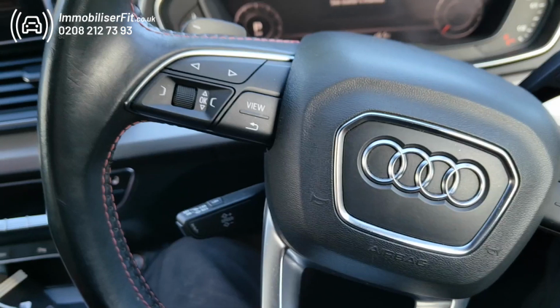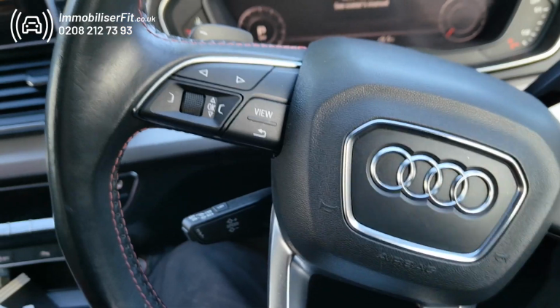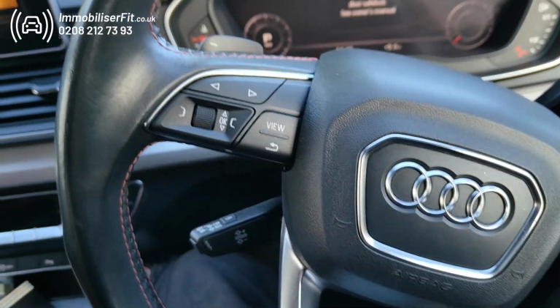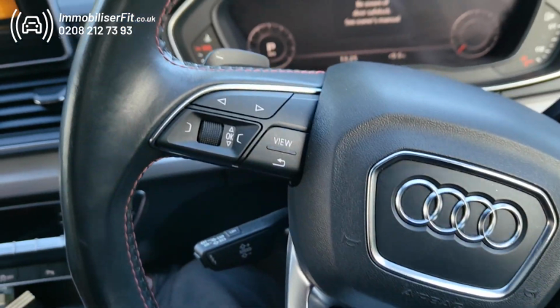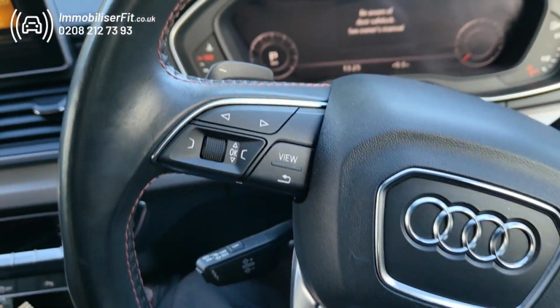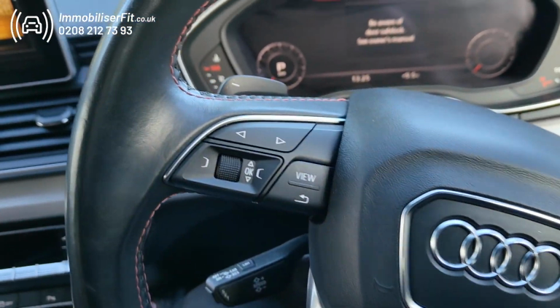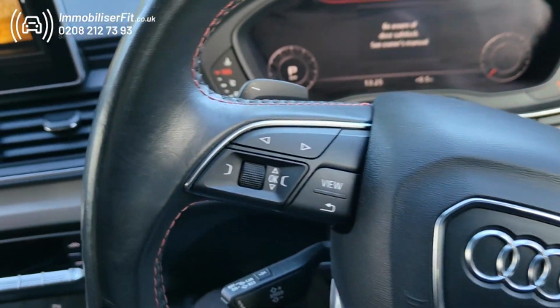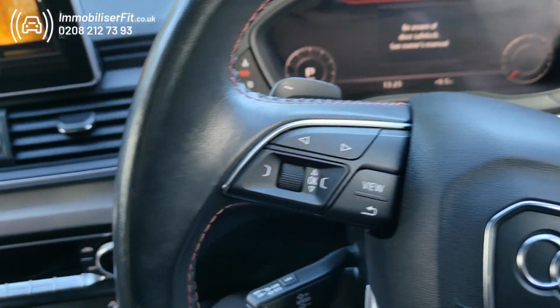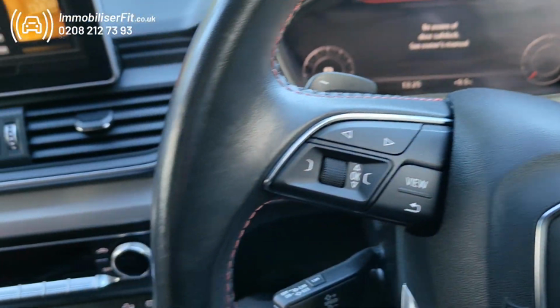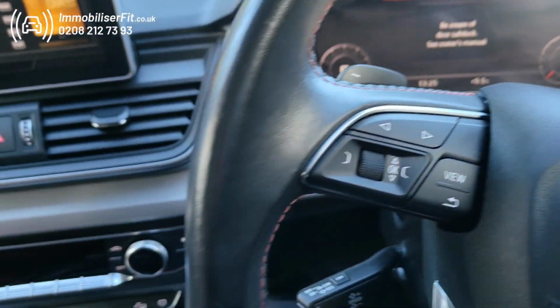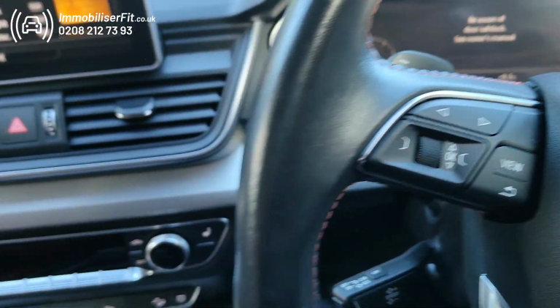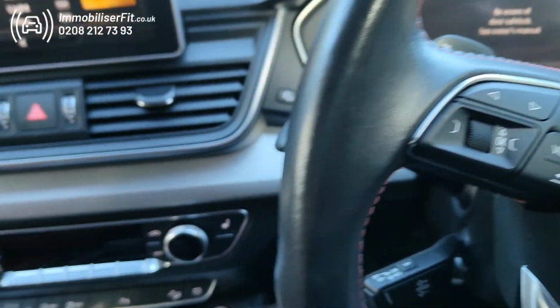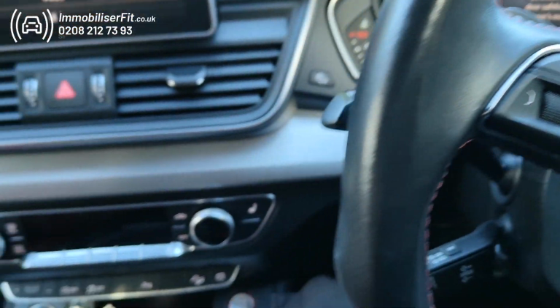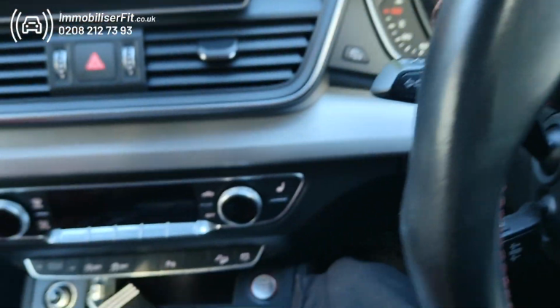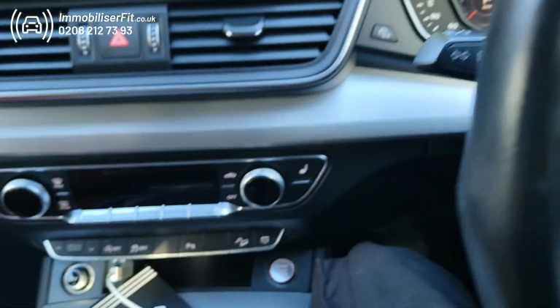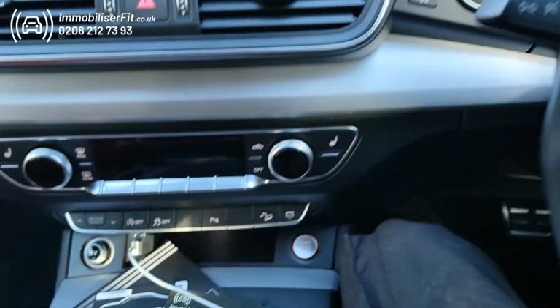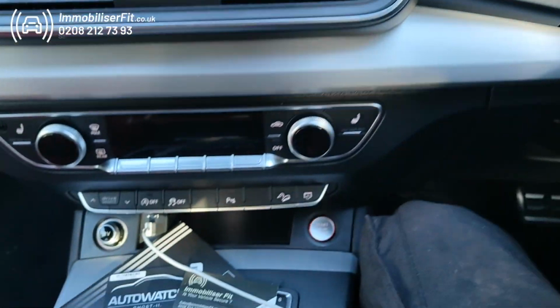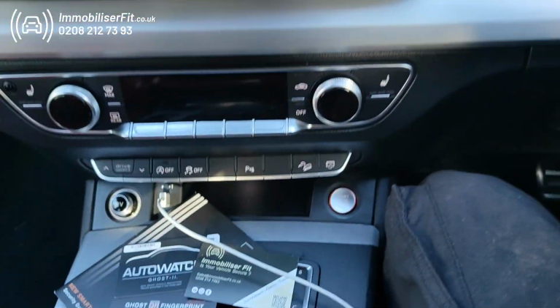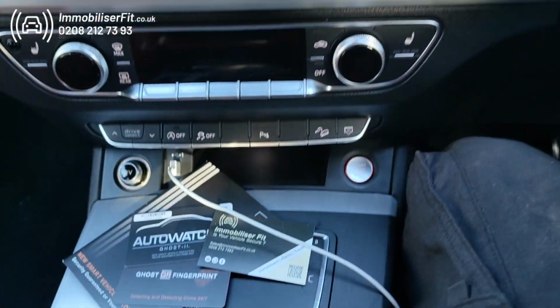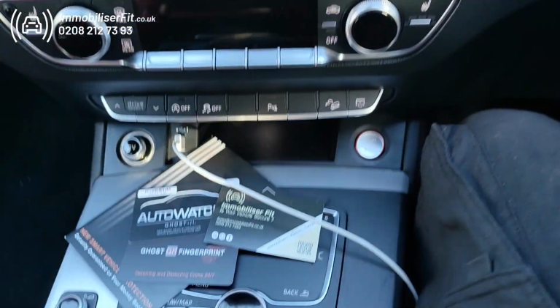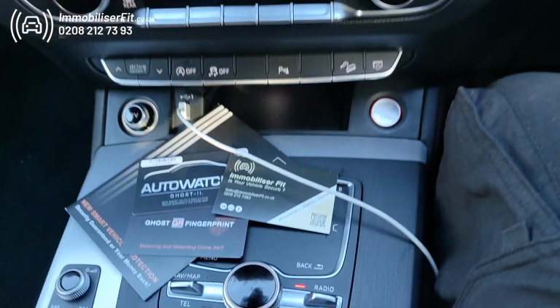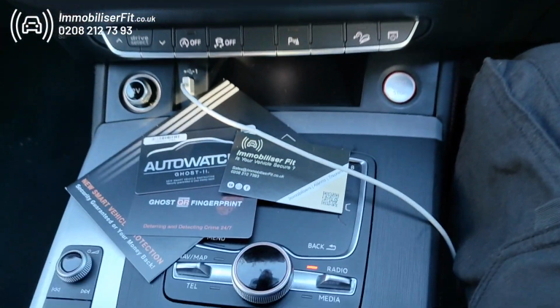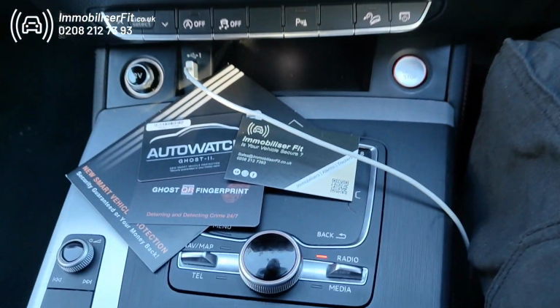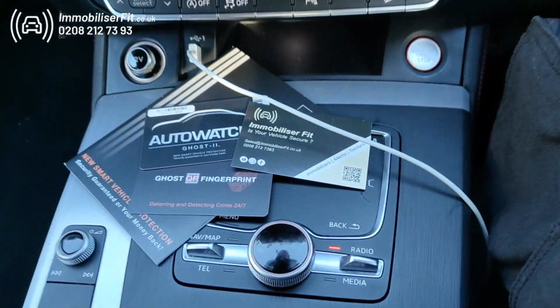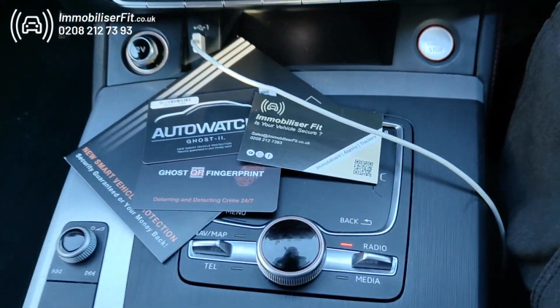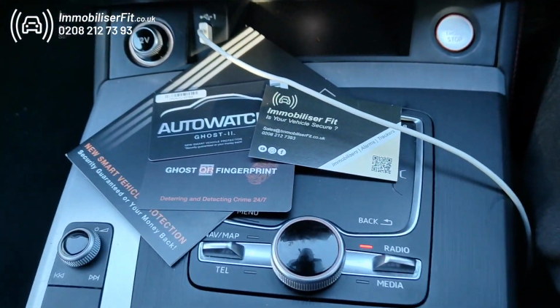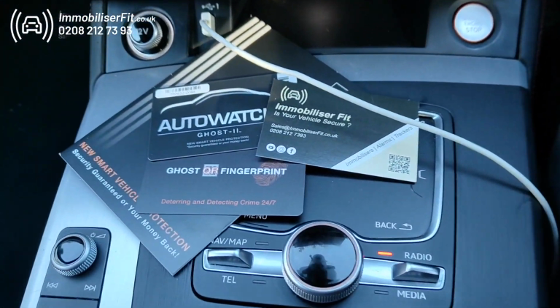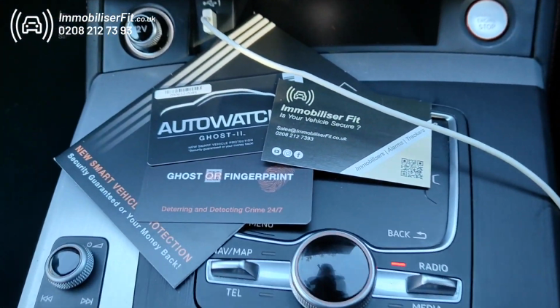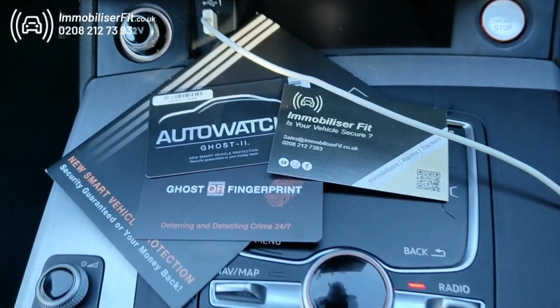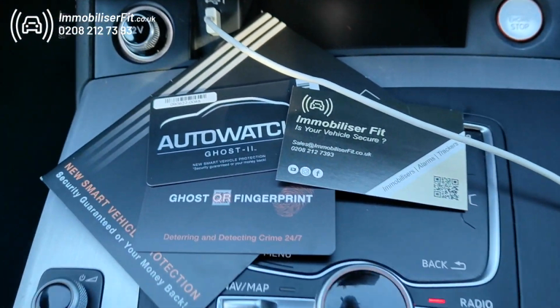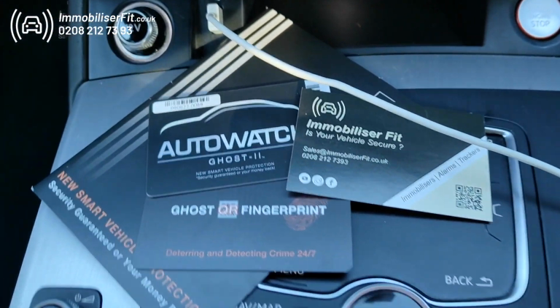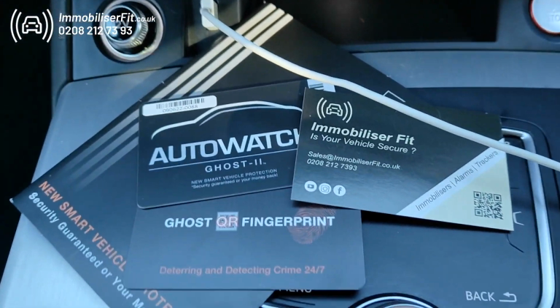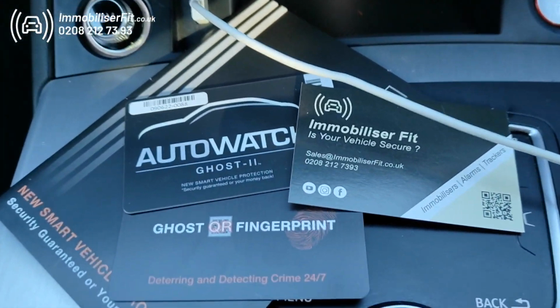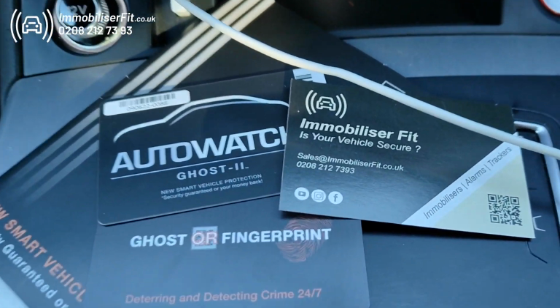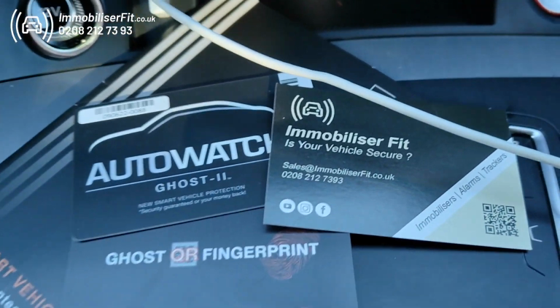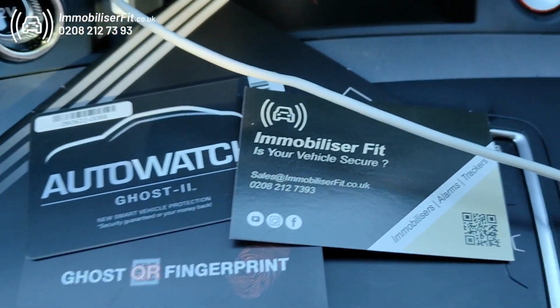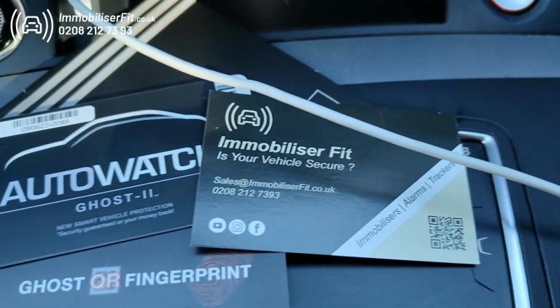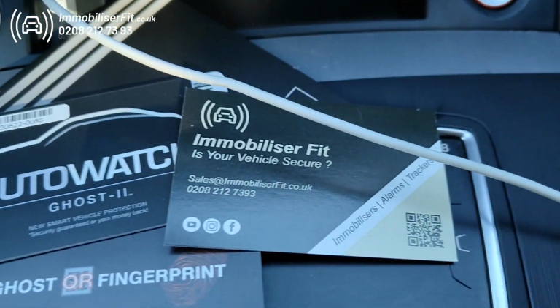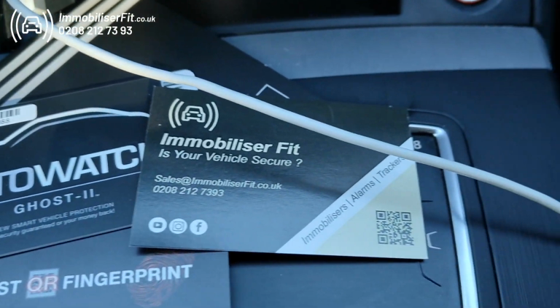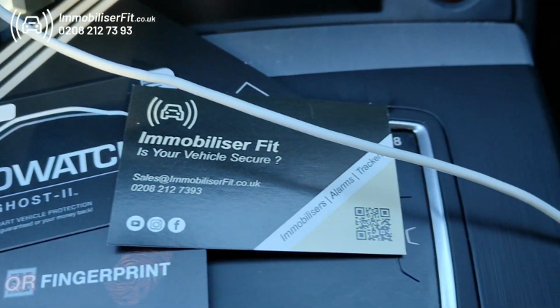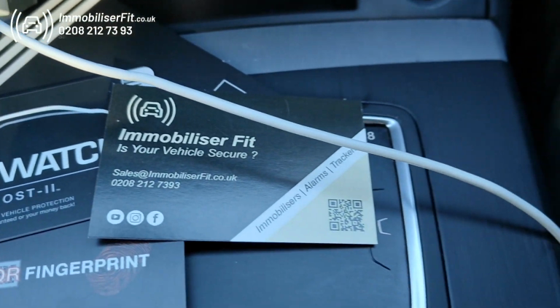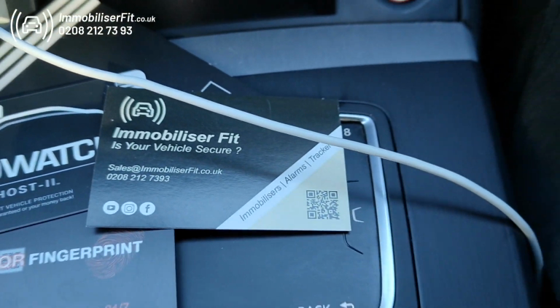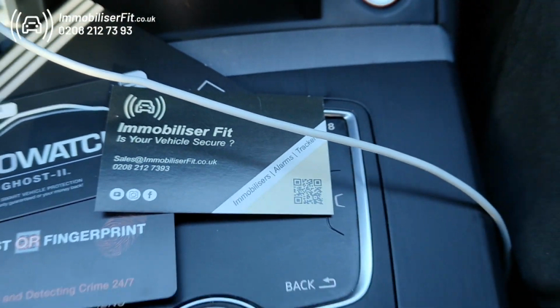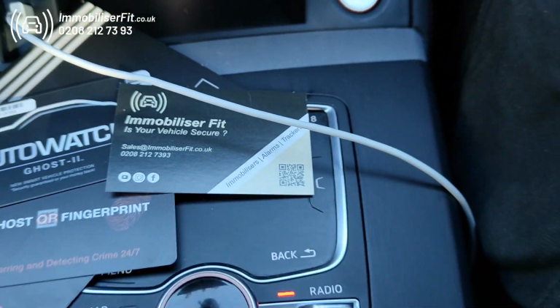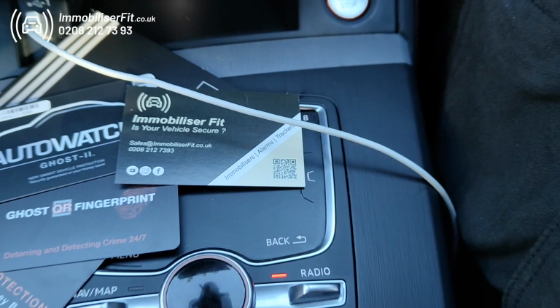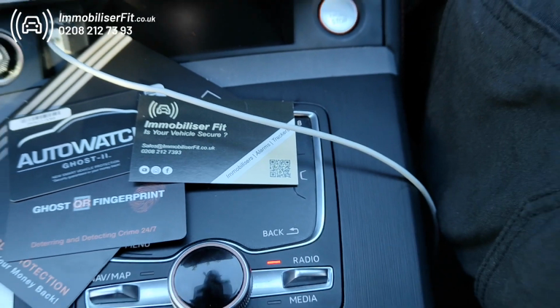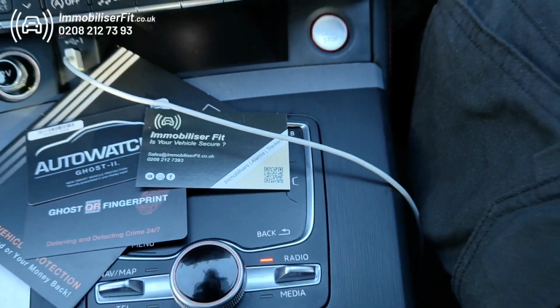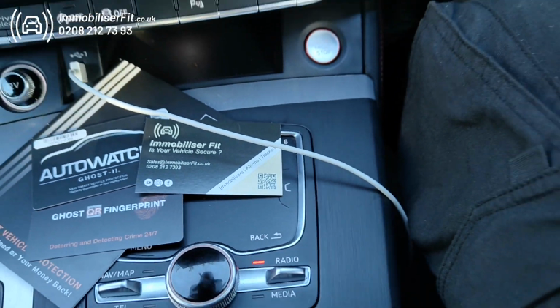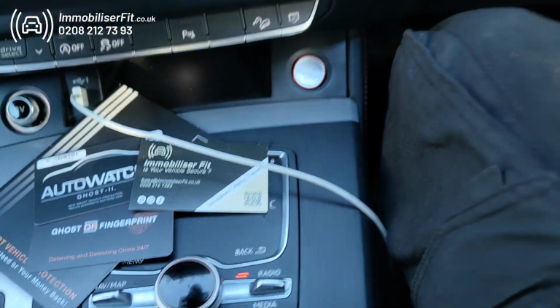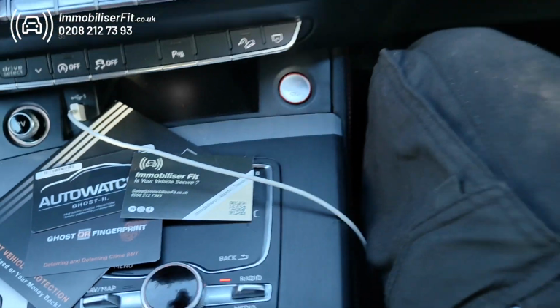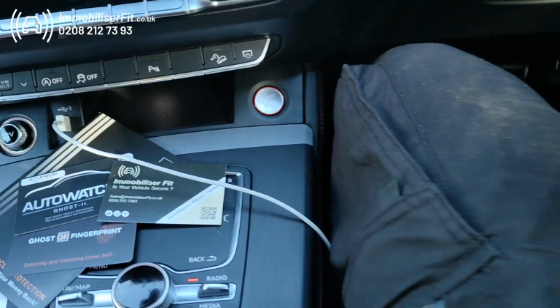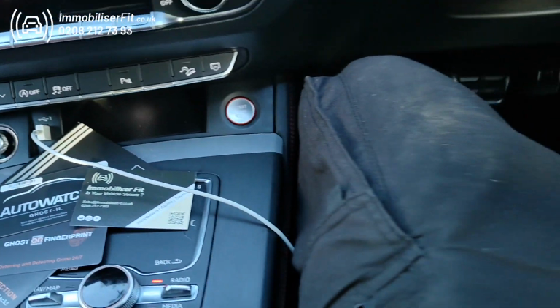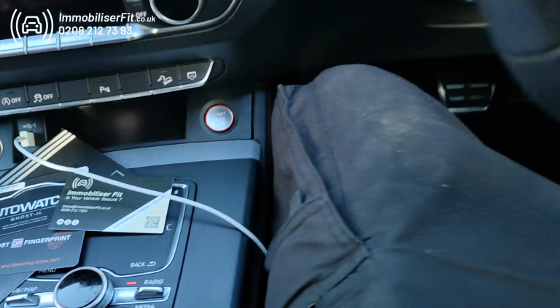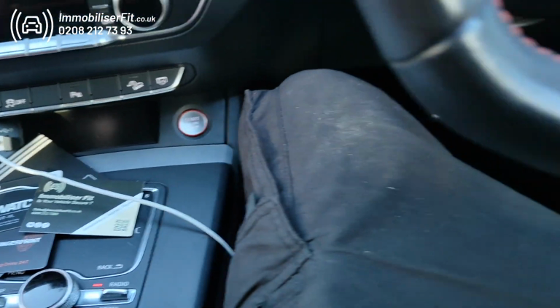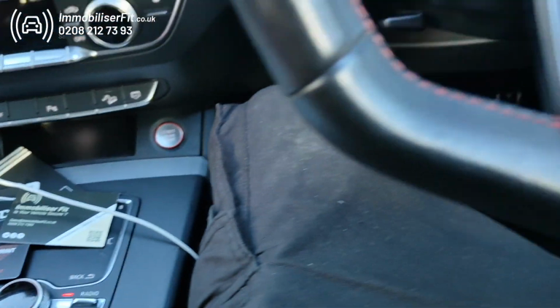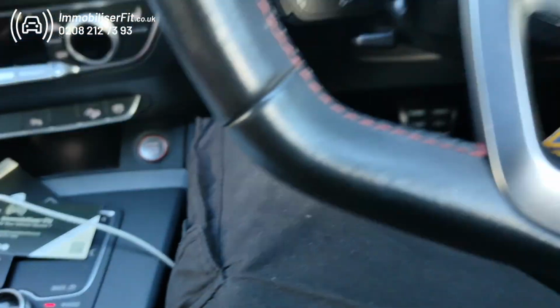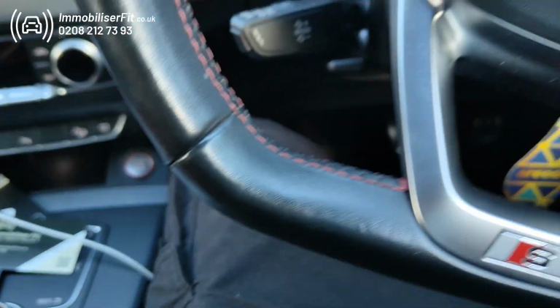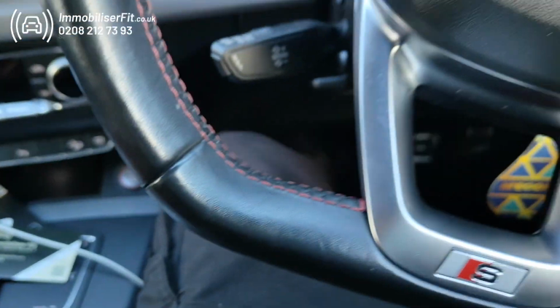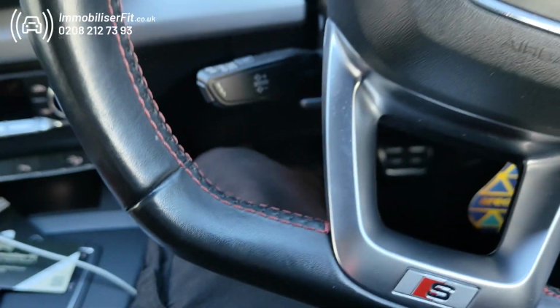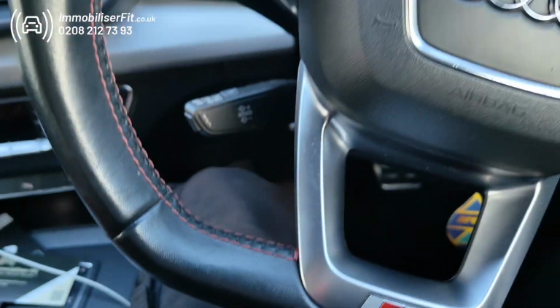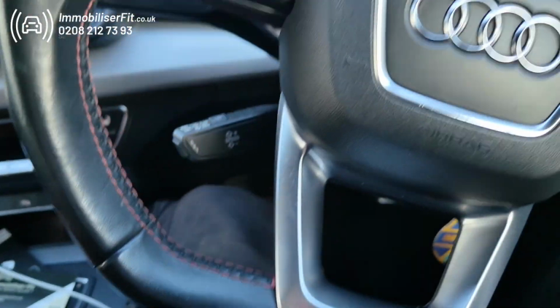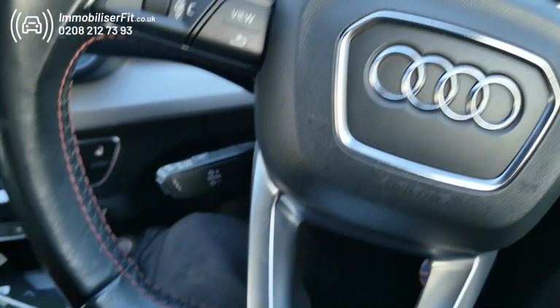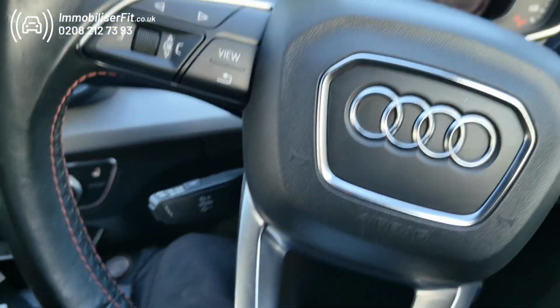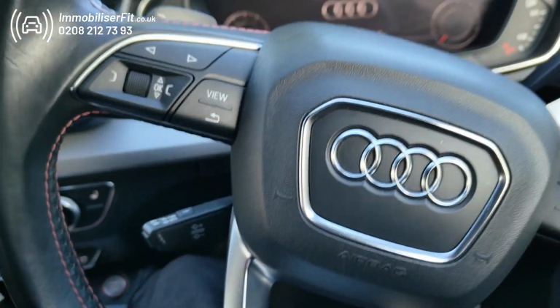Hi, we're Immobiliser Fit and today we've installed another Ghost 2 system on this 2018 SQ5.